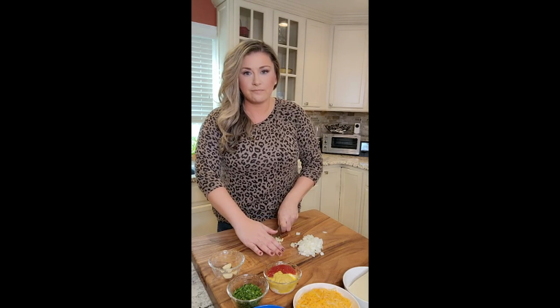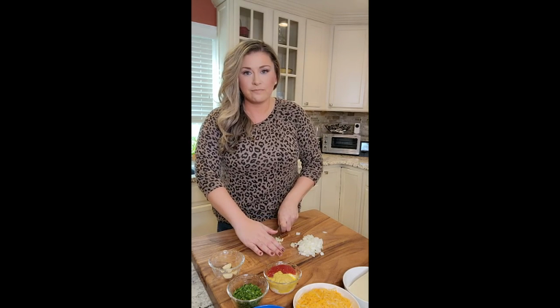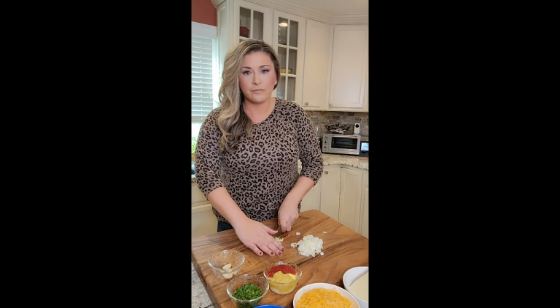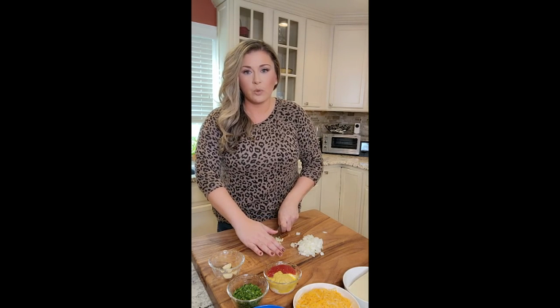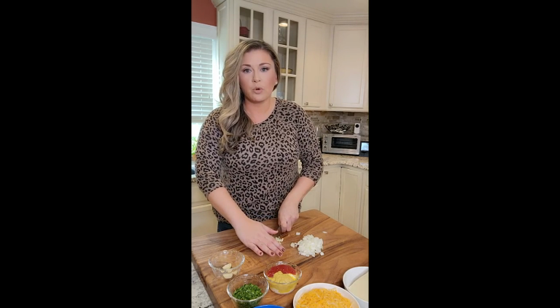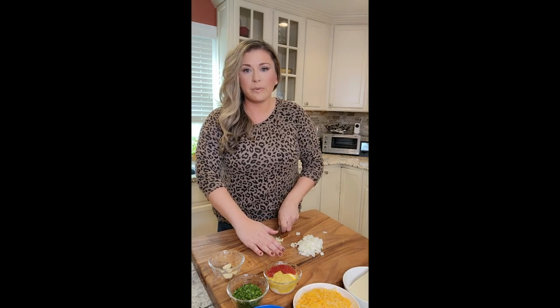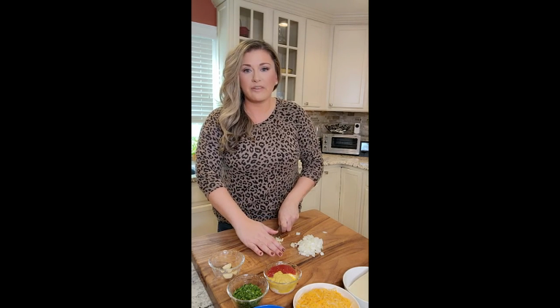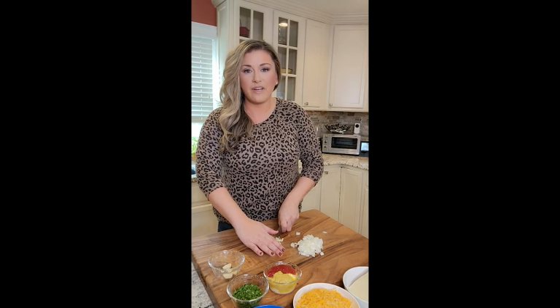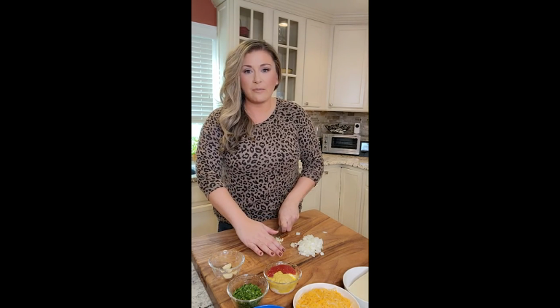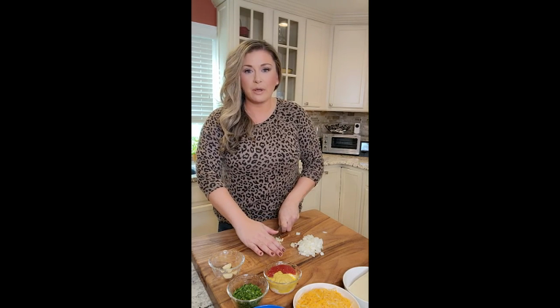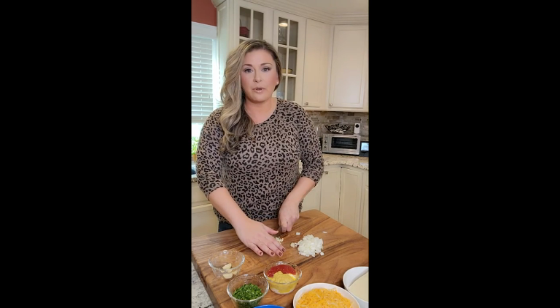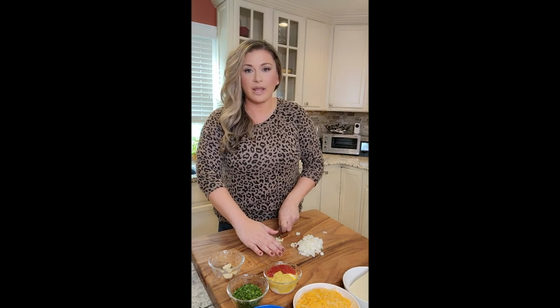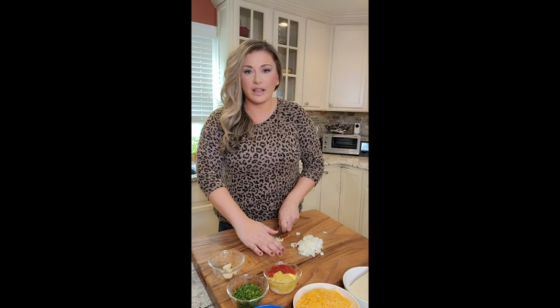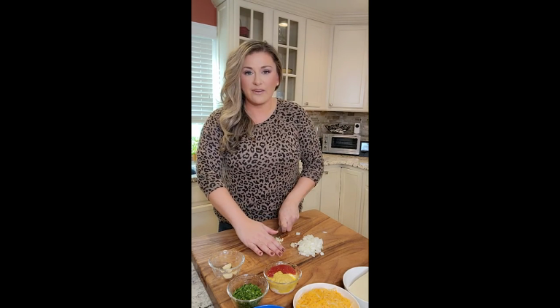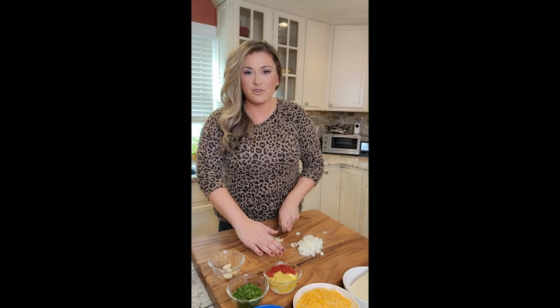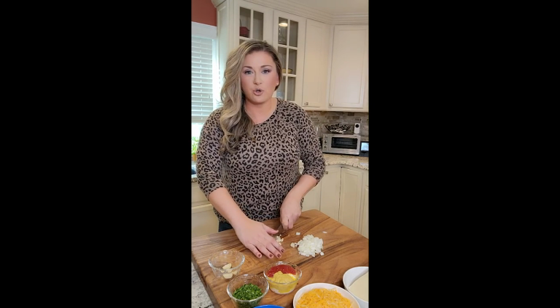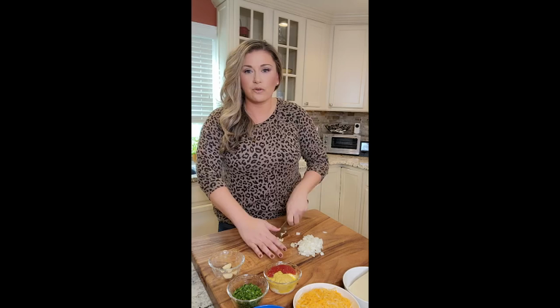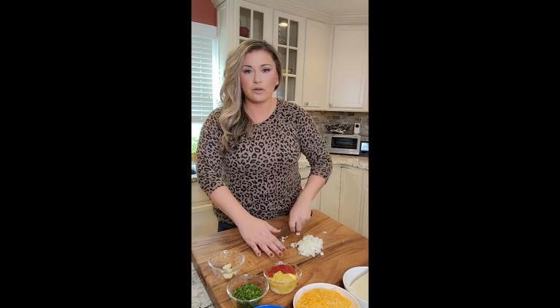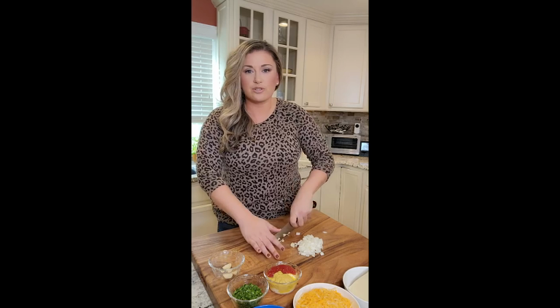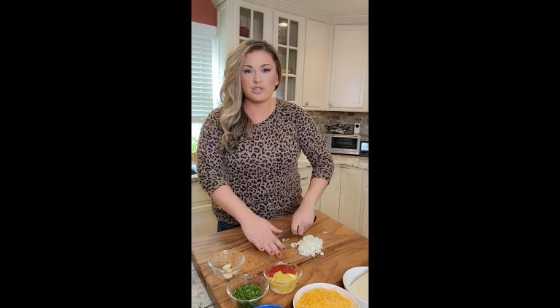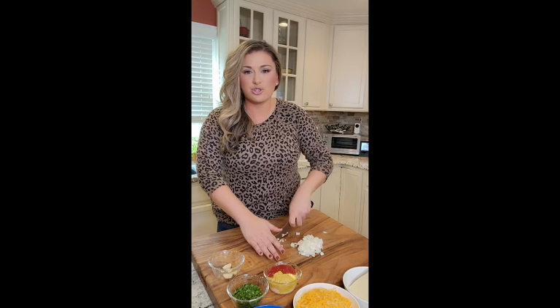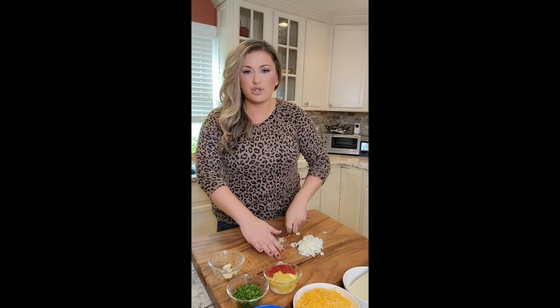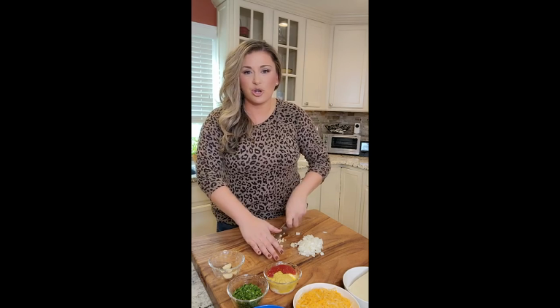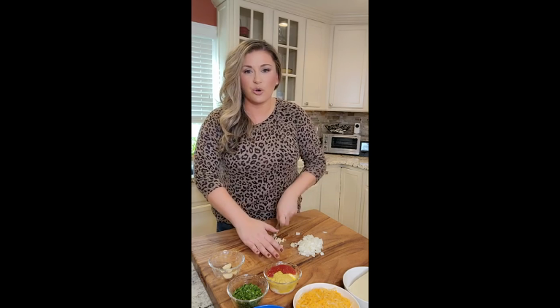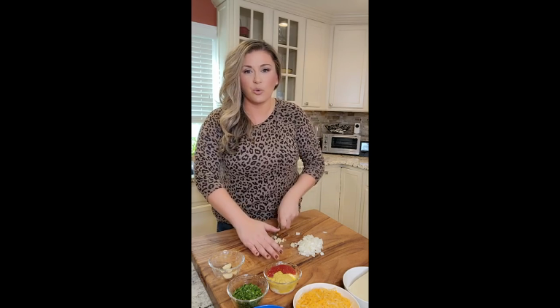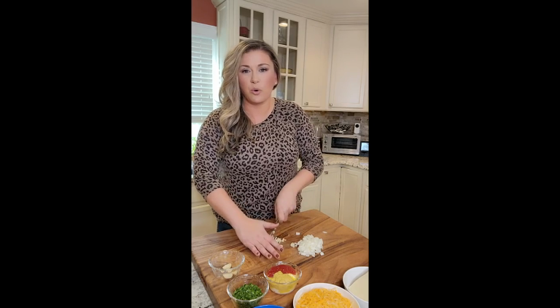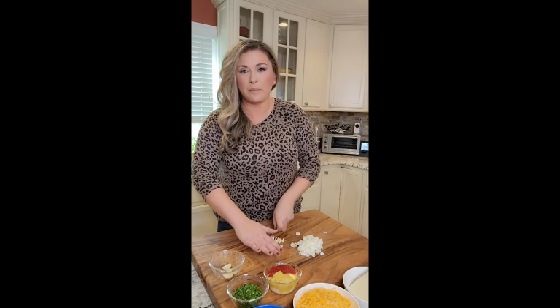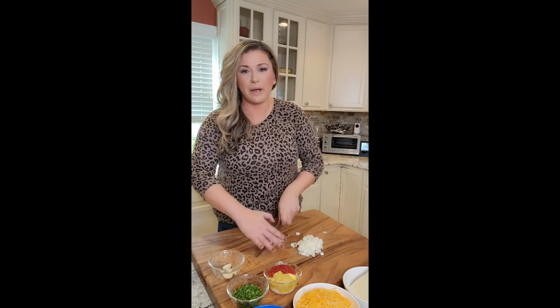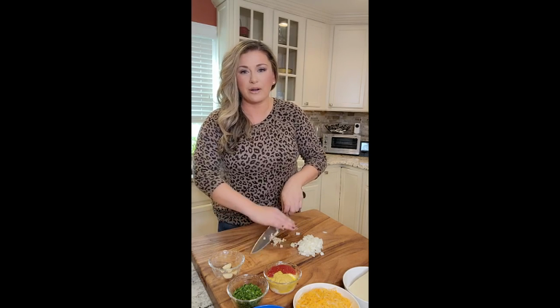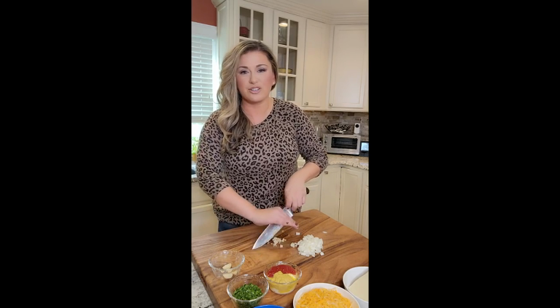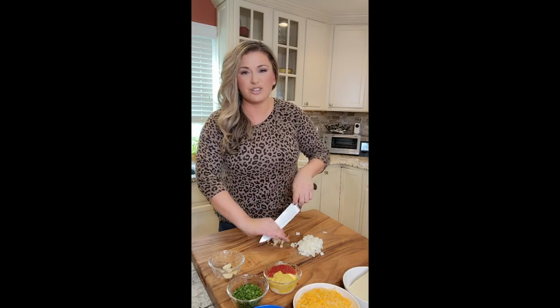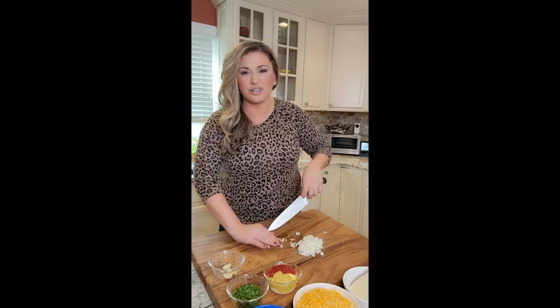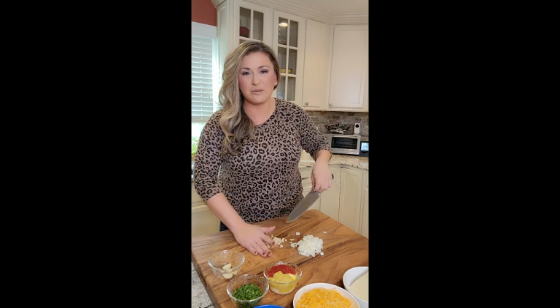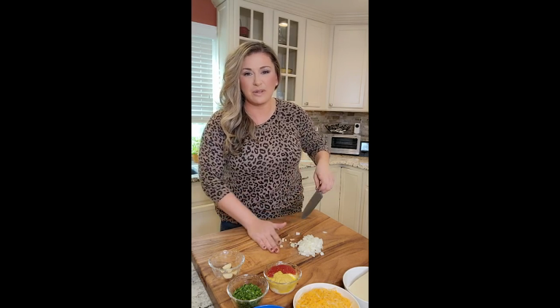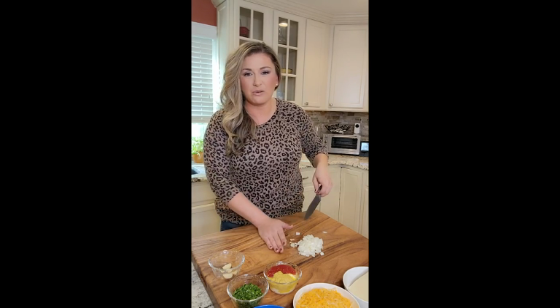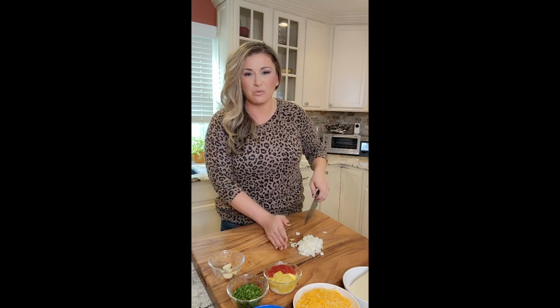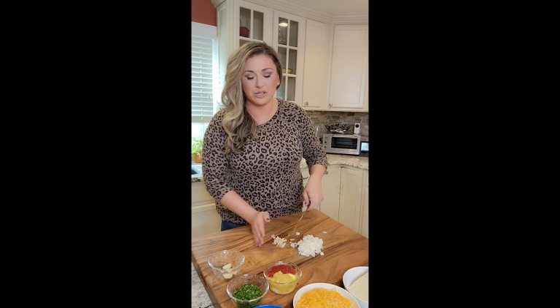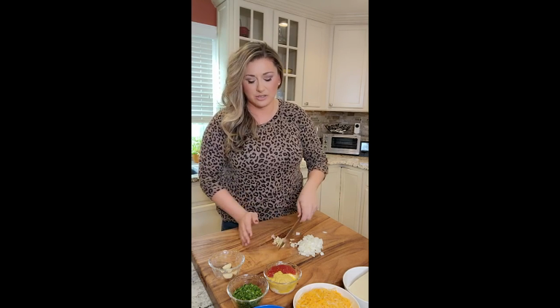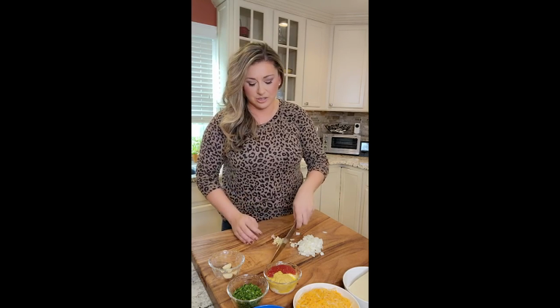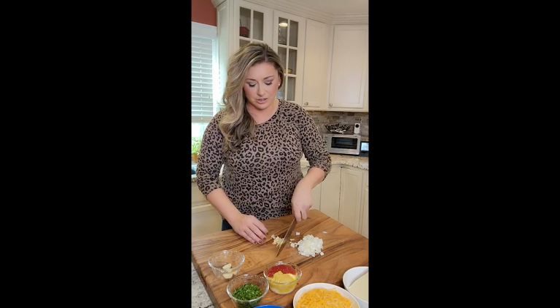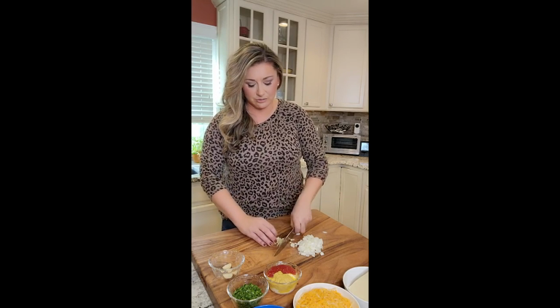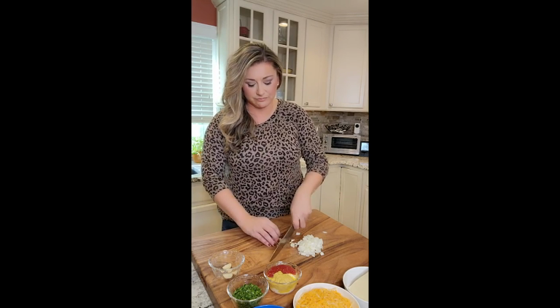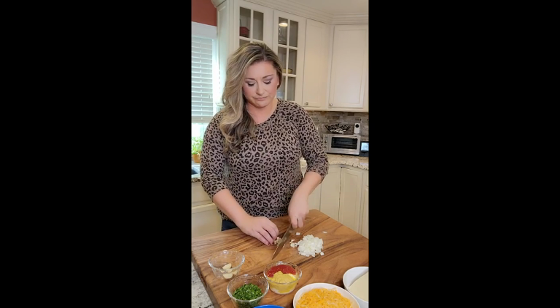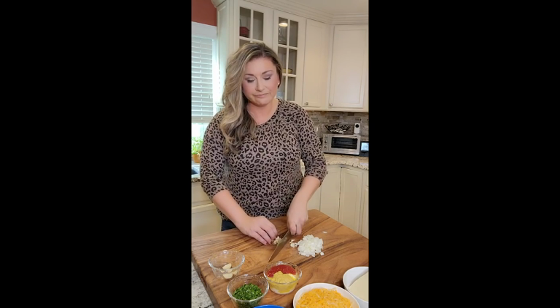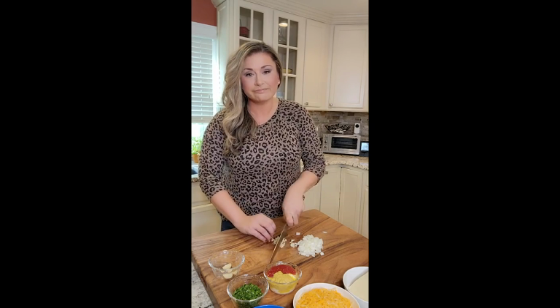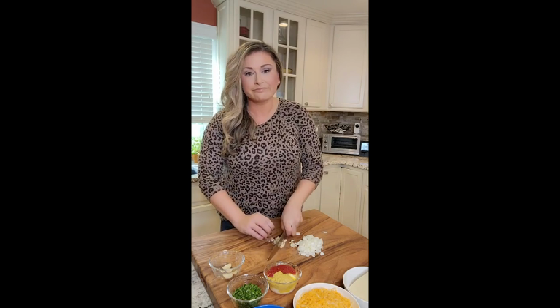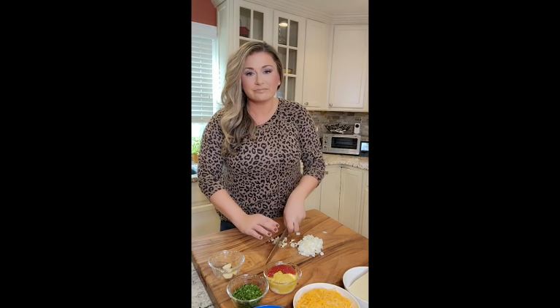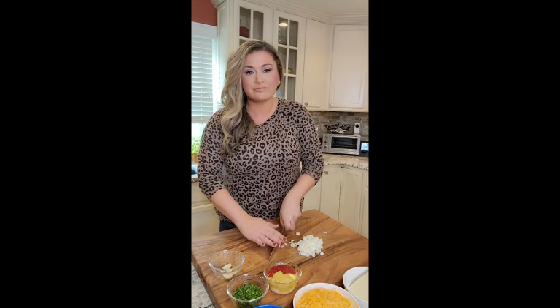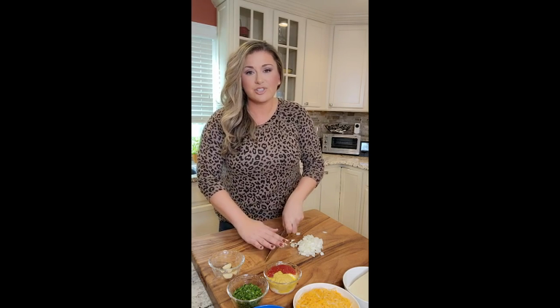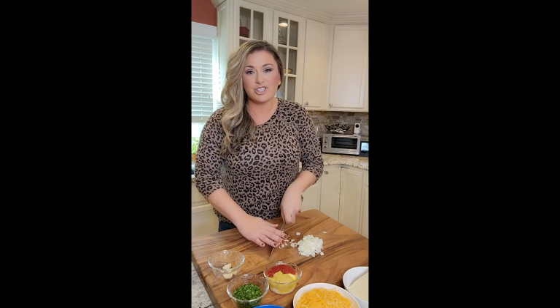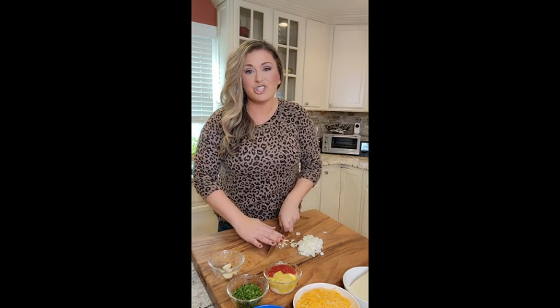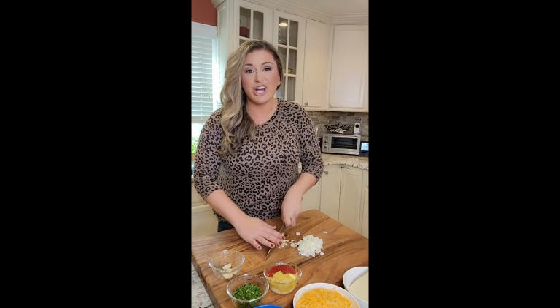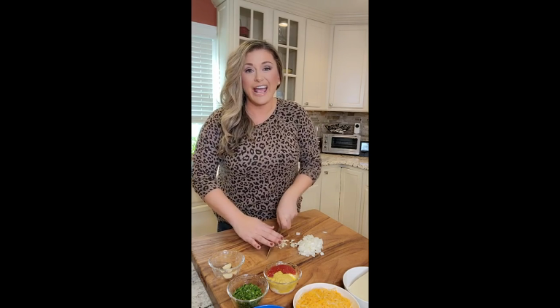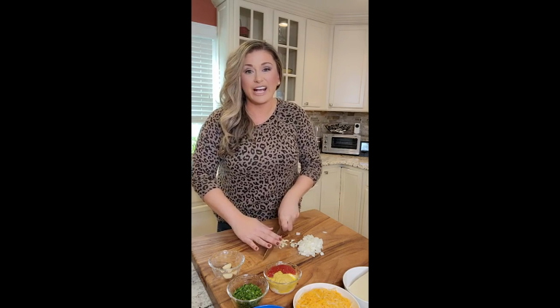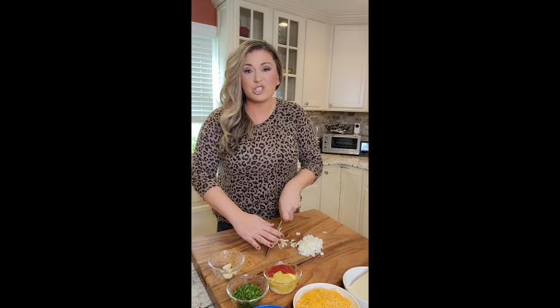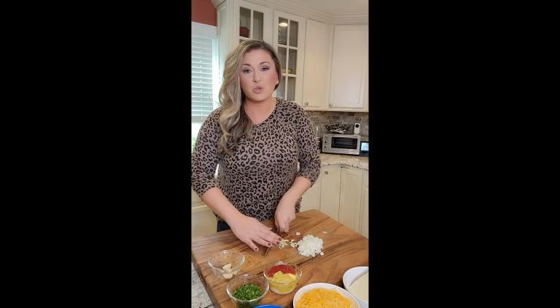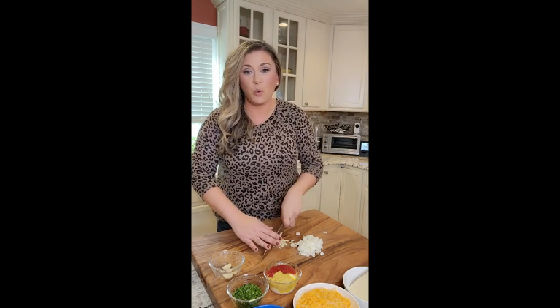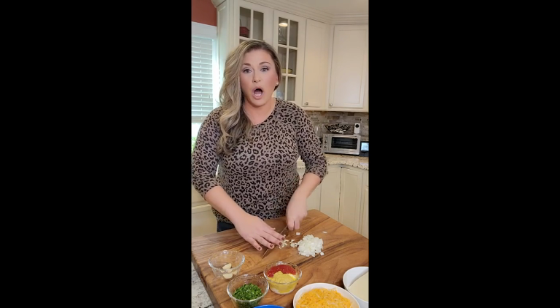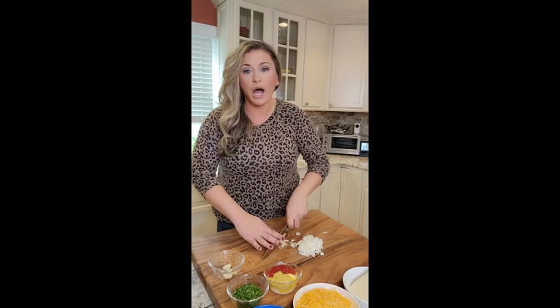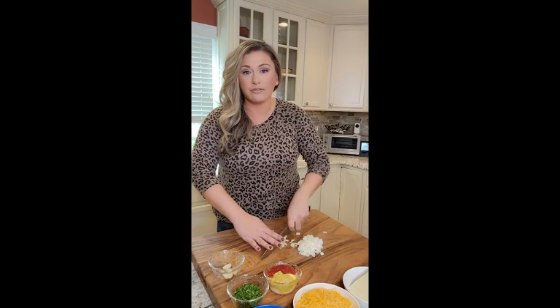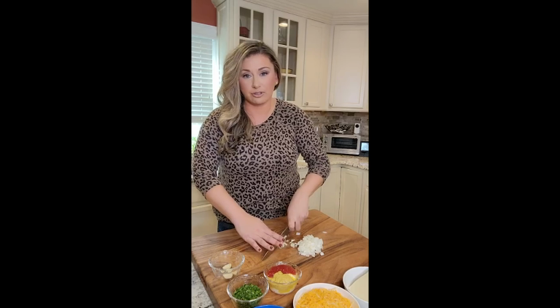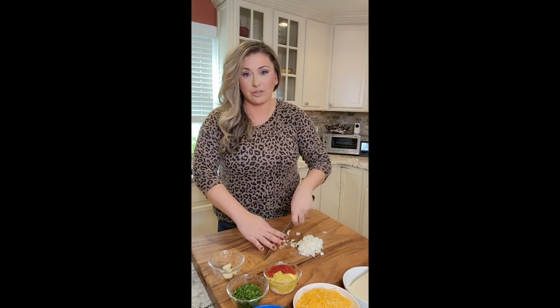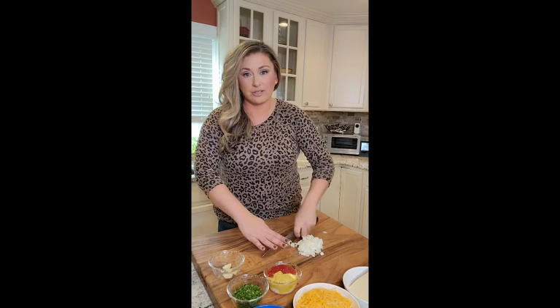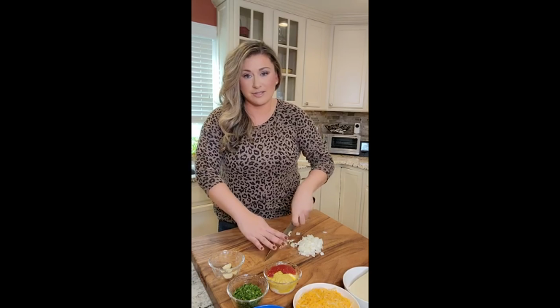We're a big family. We like leftovers. So one pound of turkey meat wouldn't do jack squat for us.